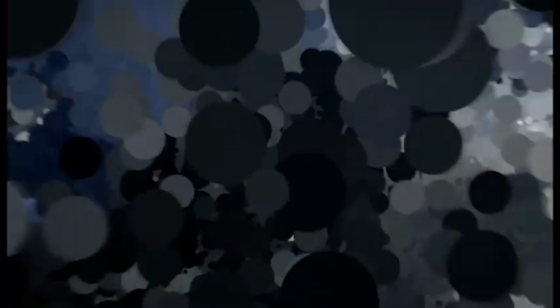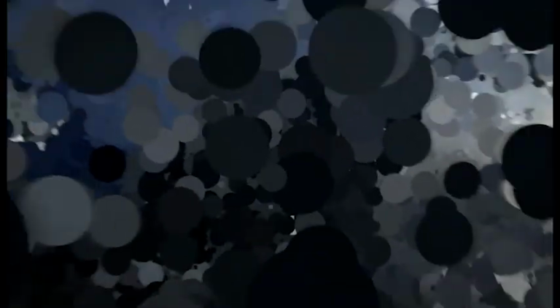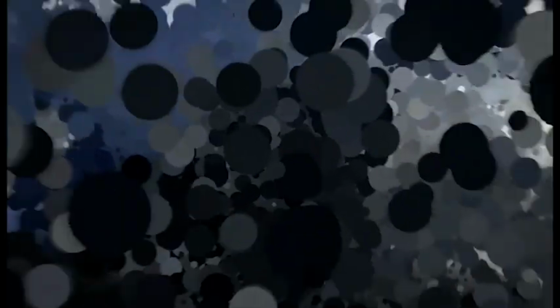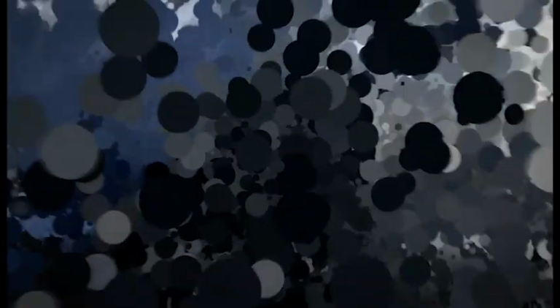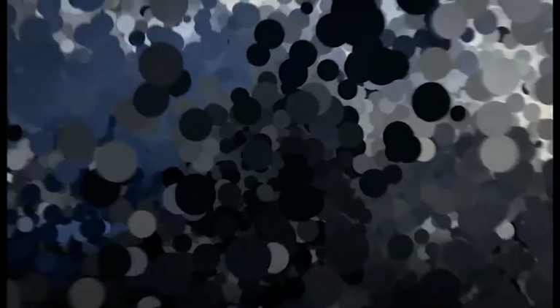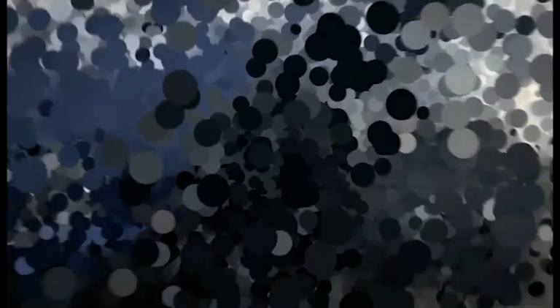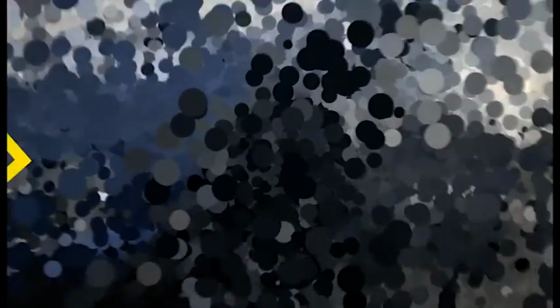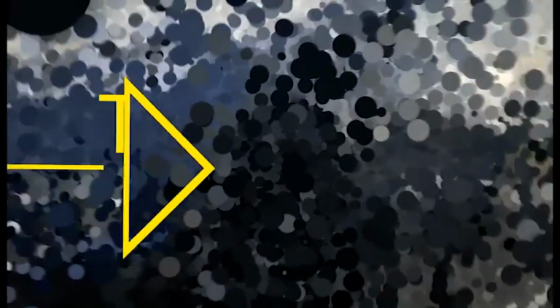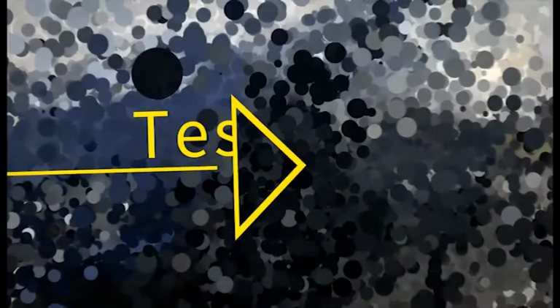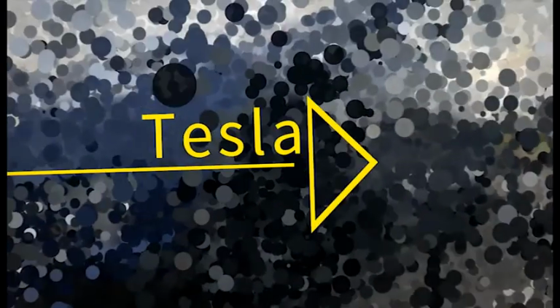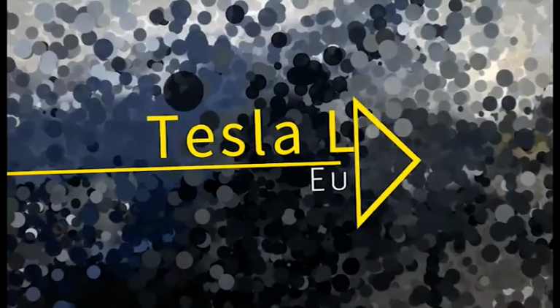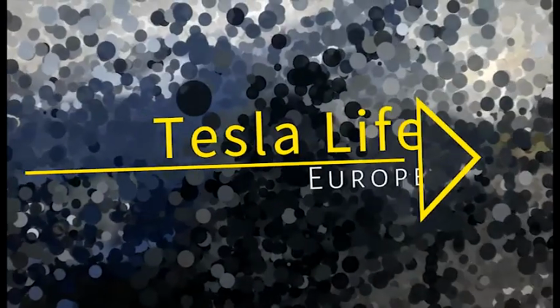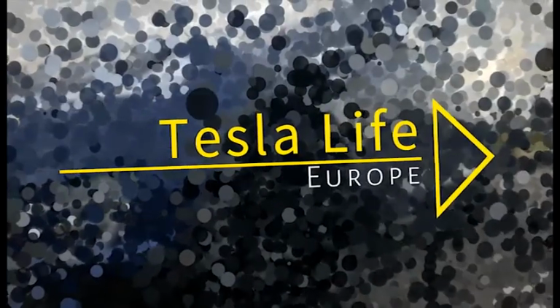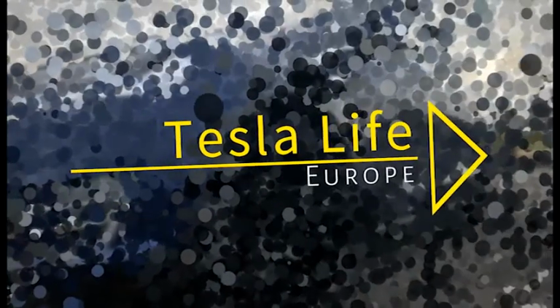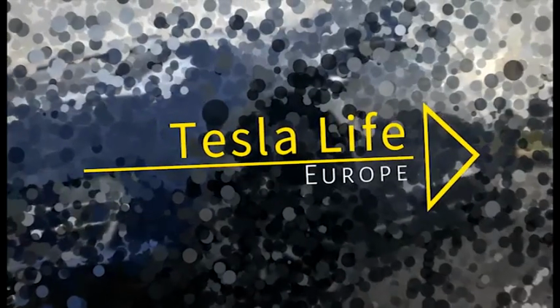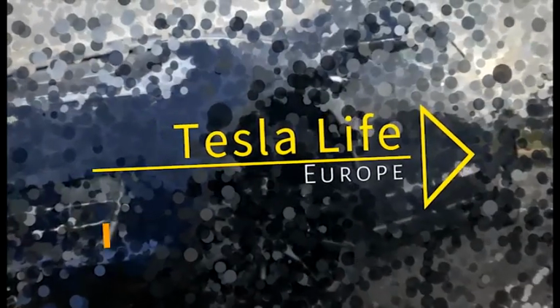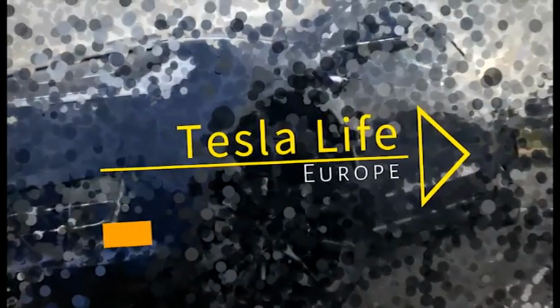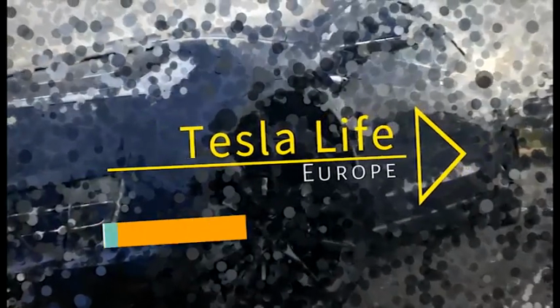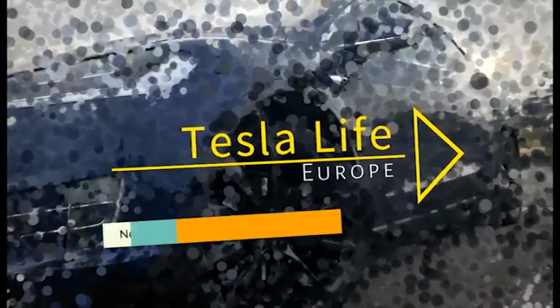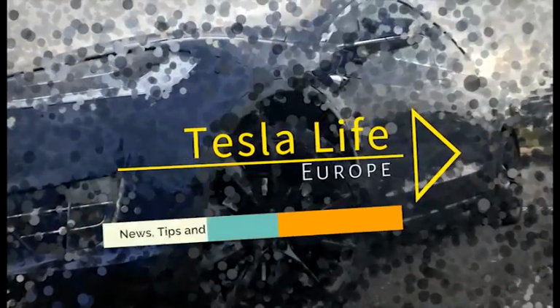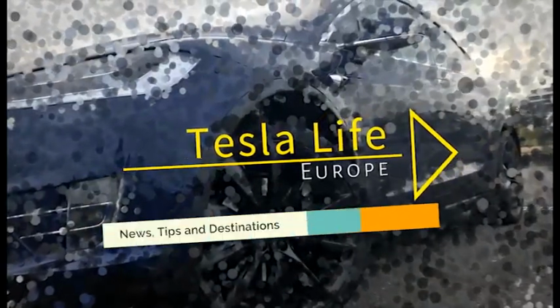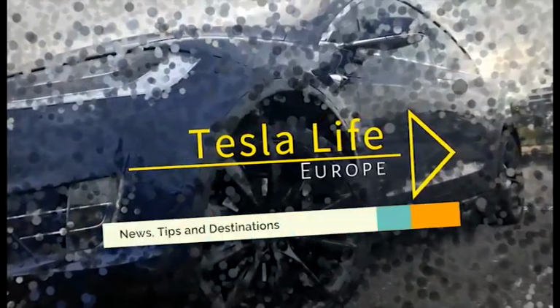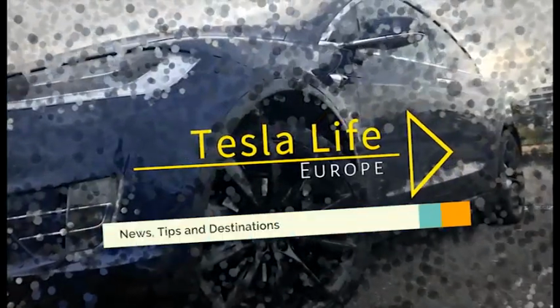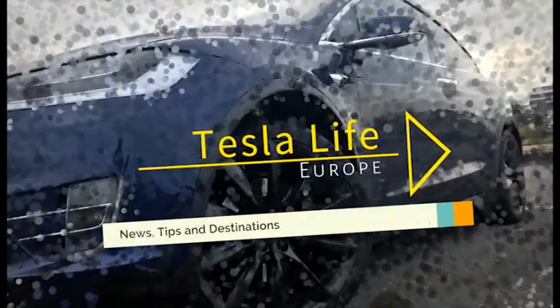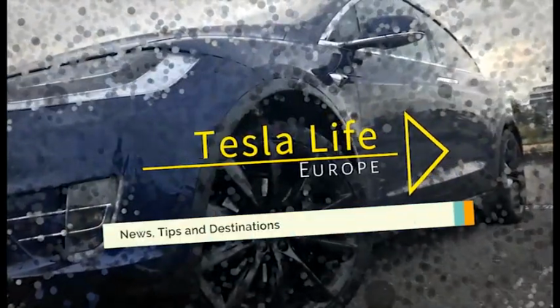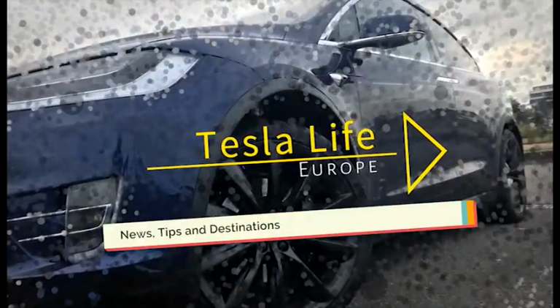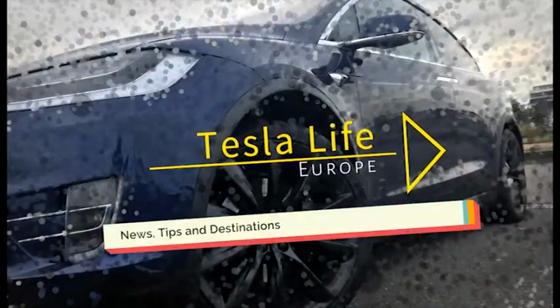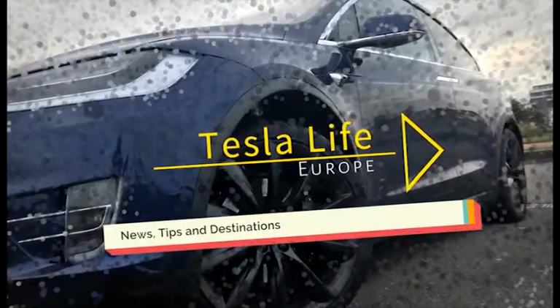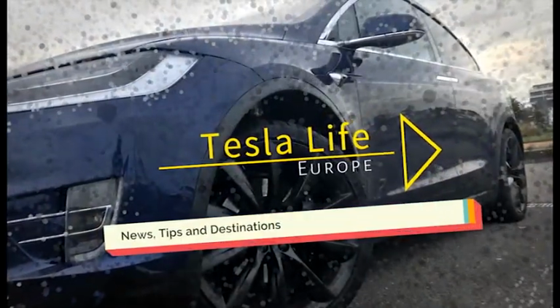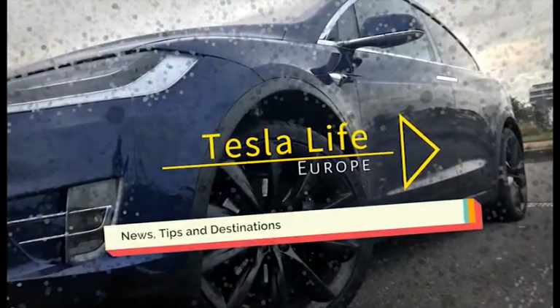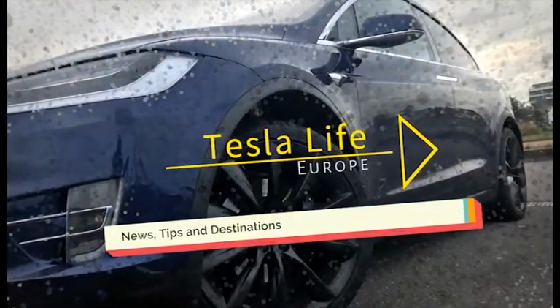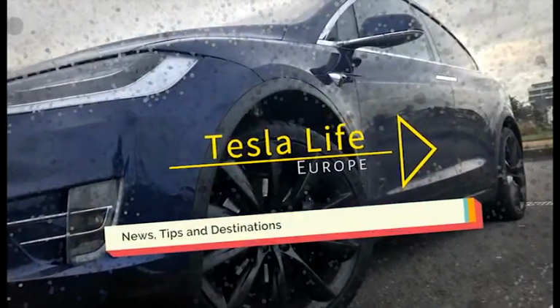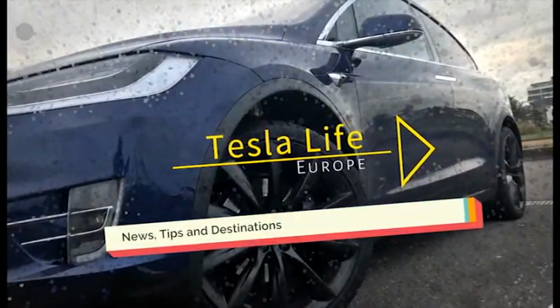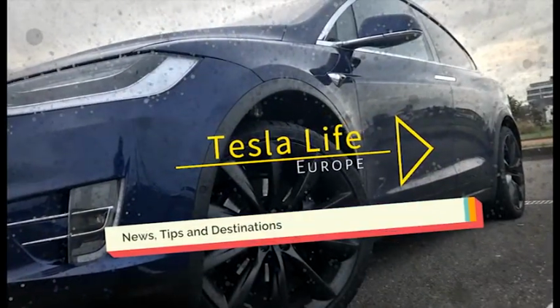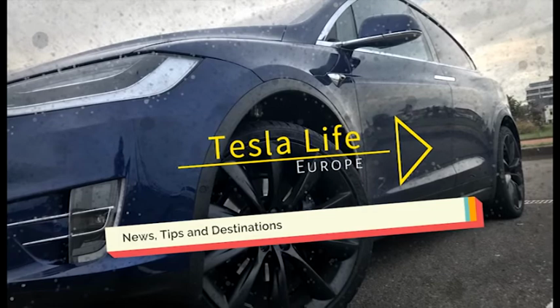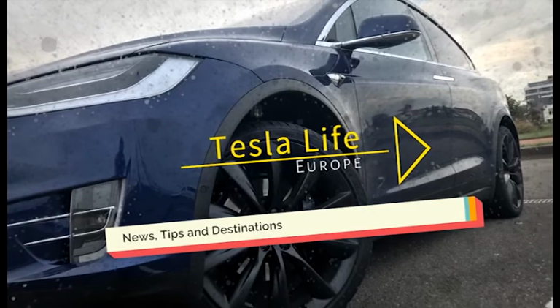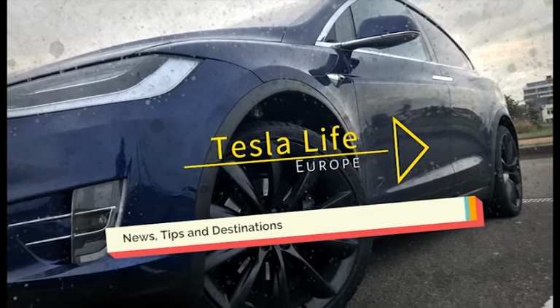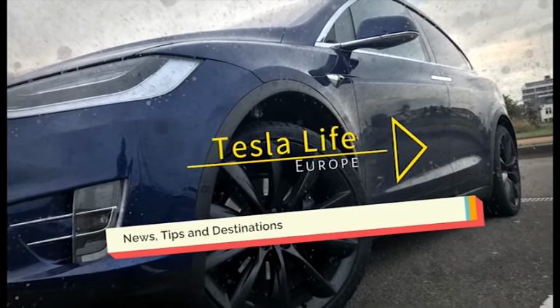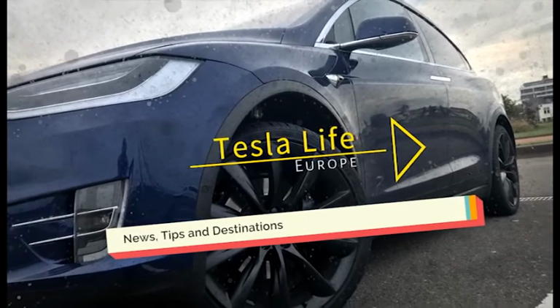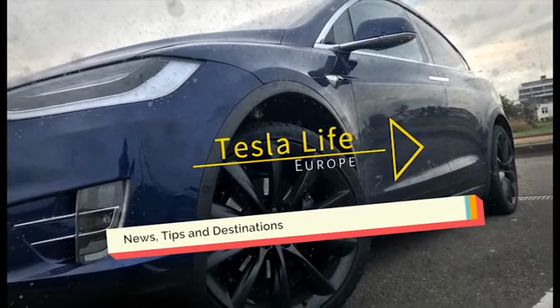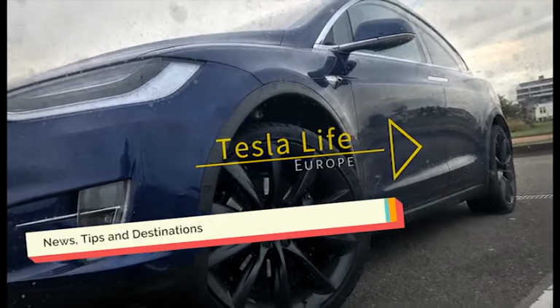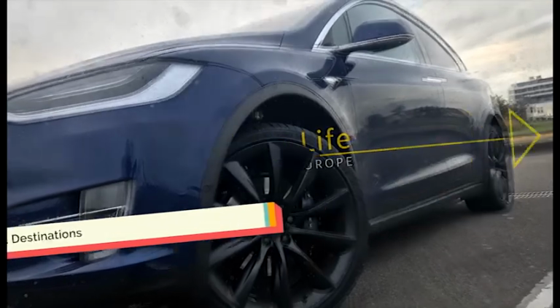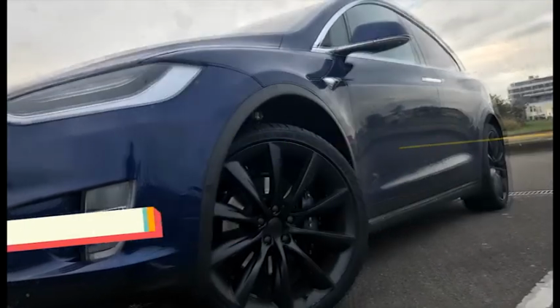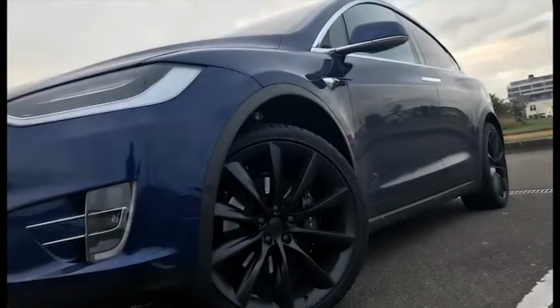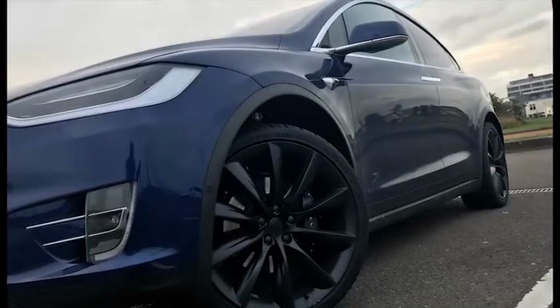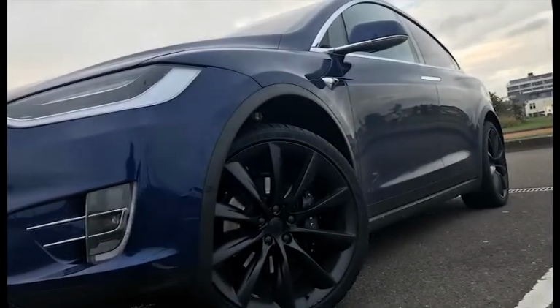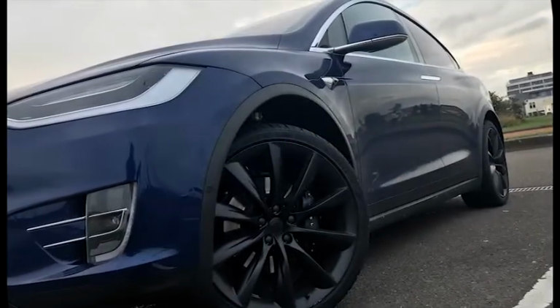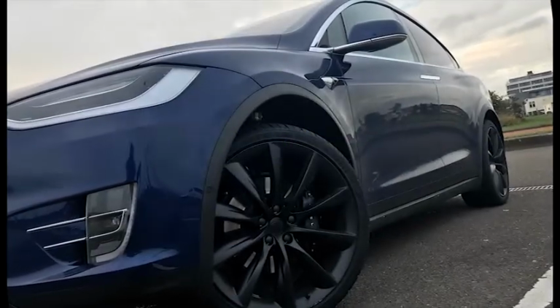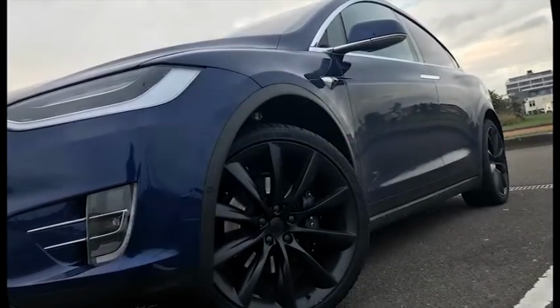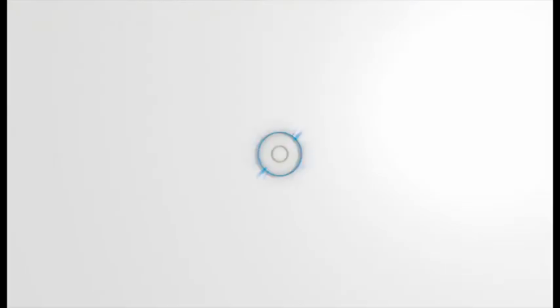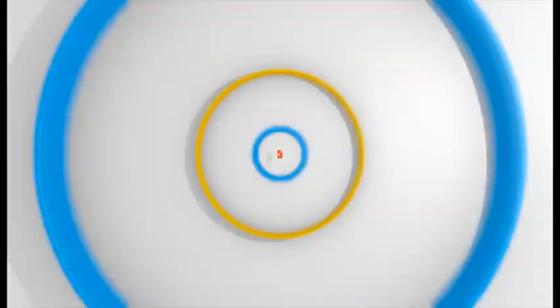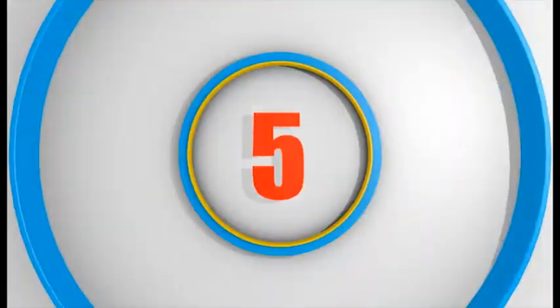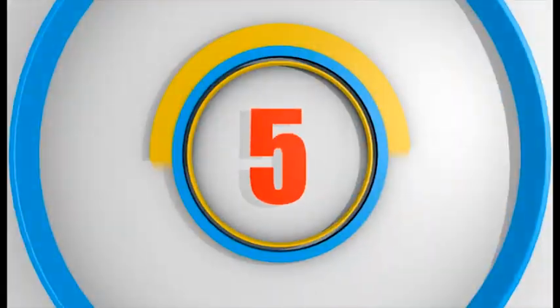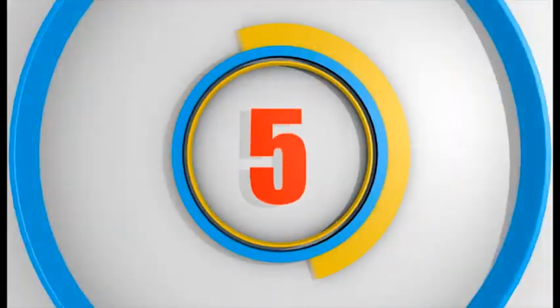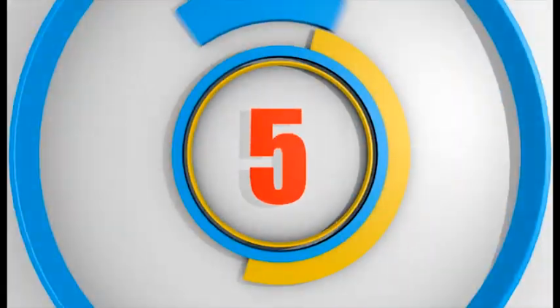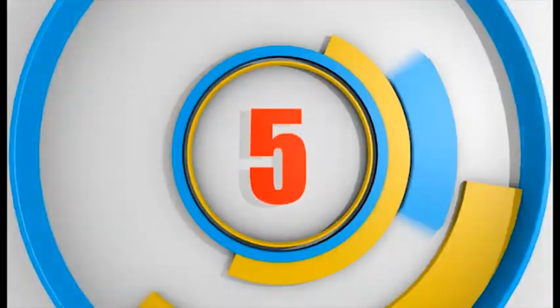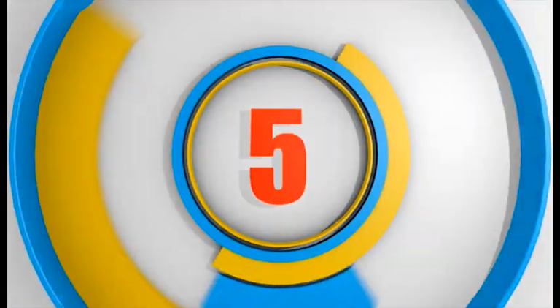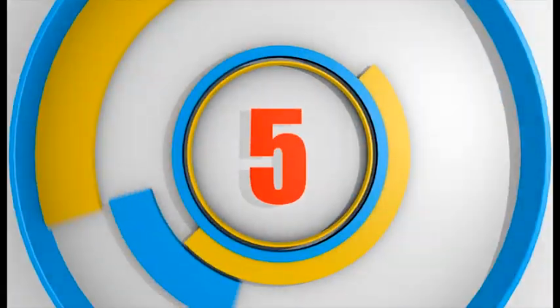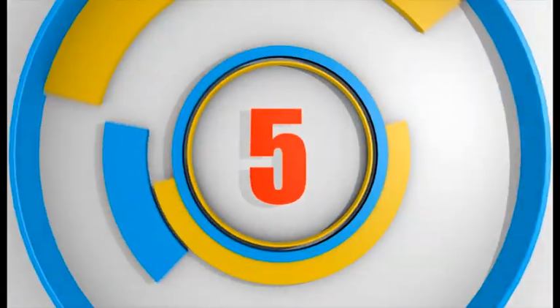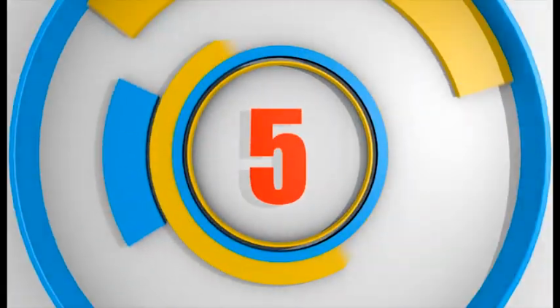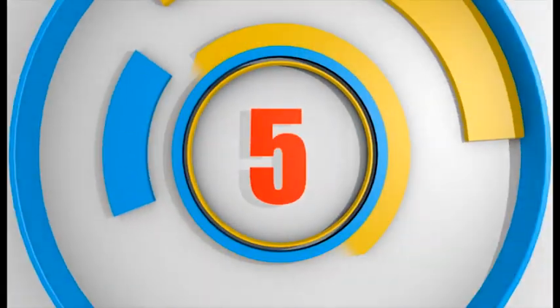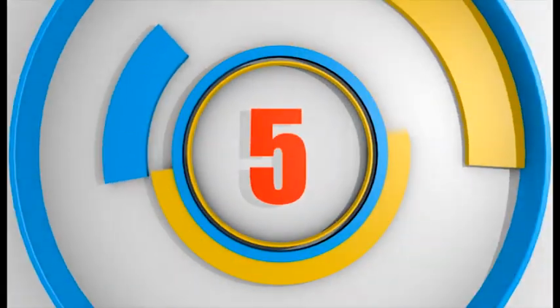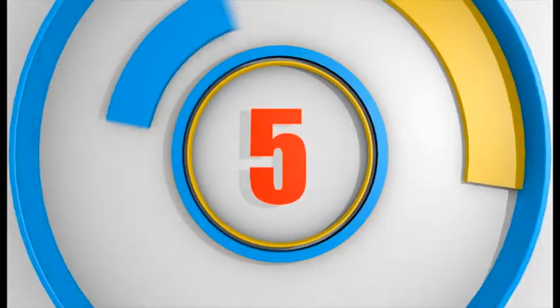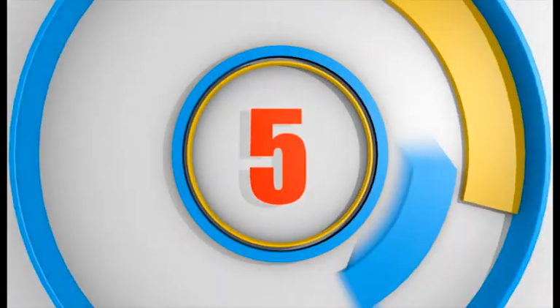Welcome to Tesla Life Europe, with news, tips, and great destinations to visit with your Tesla. This is episode 5.